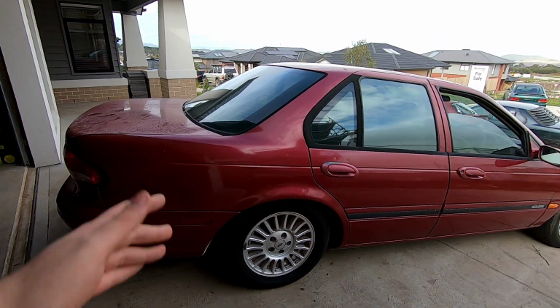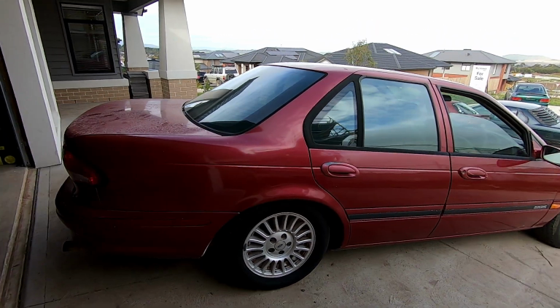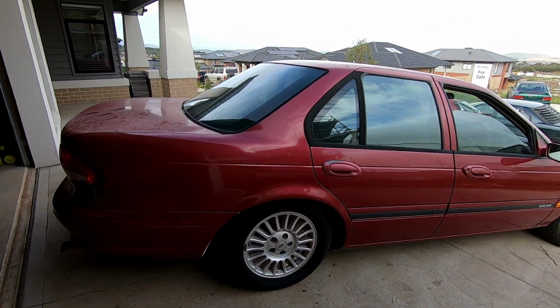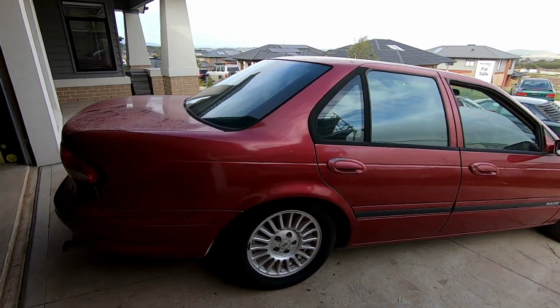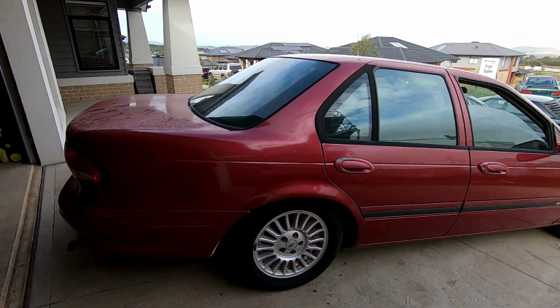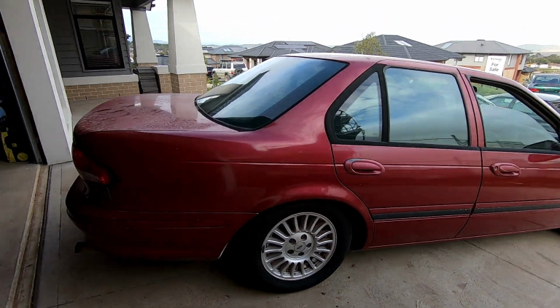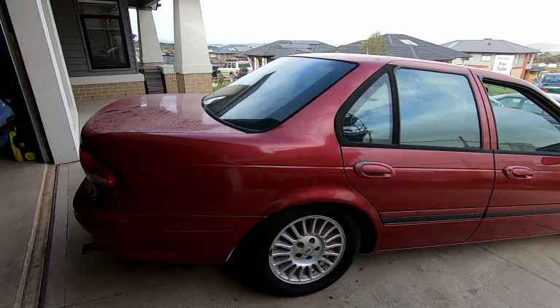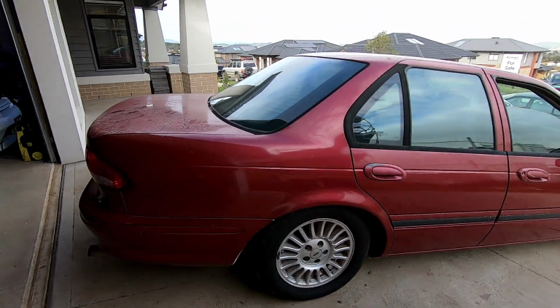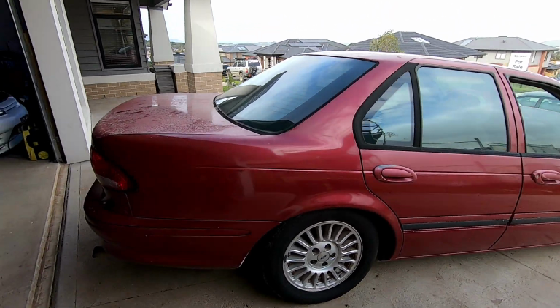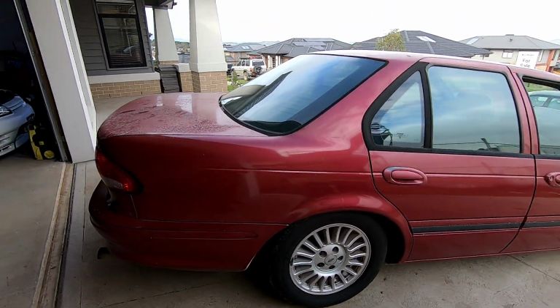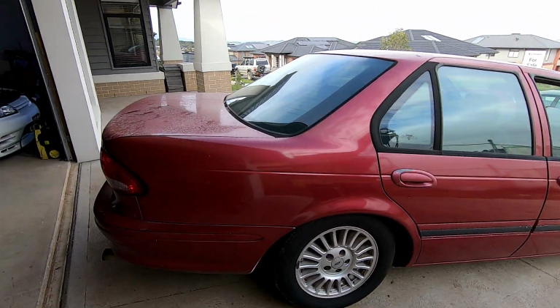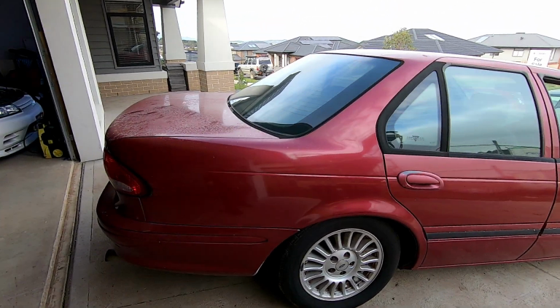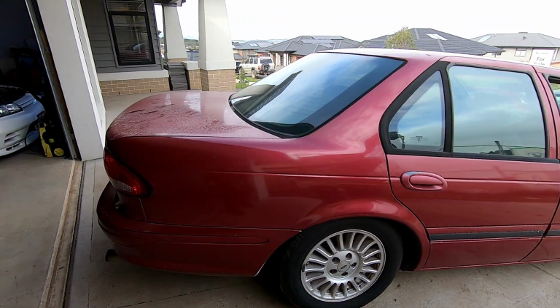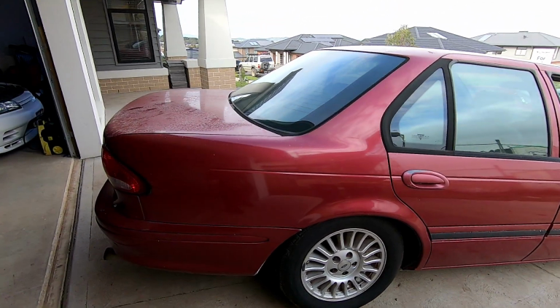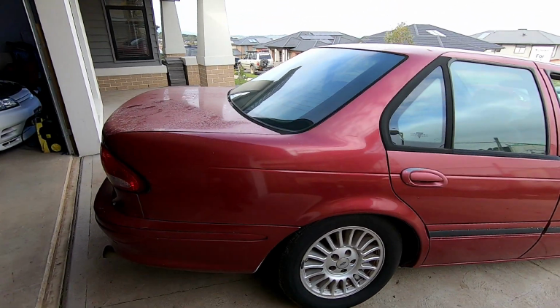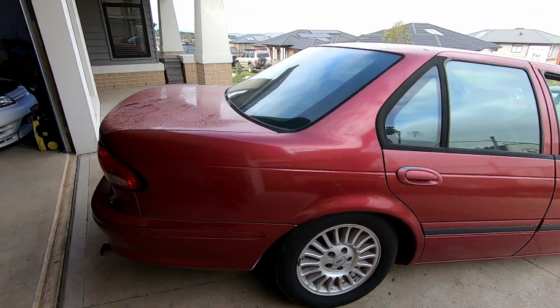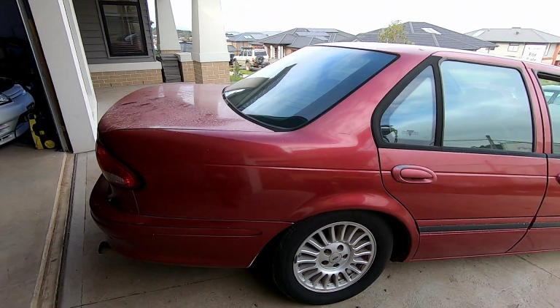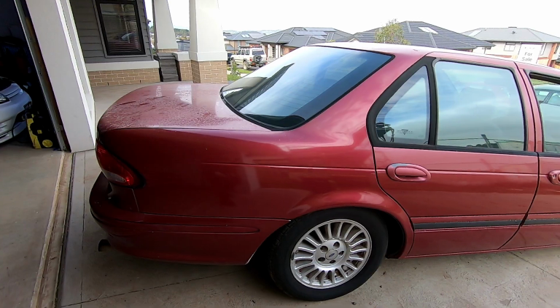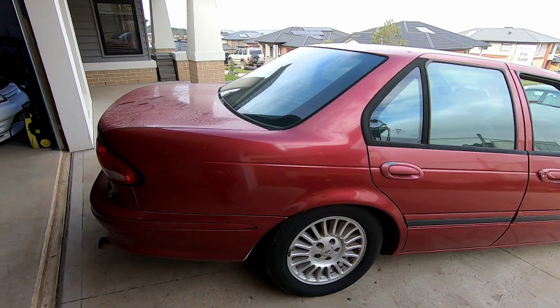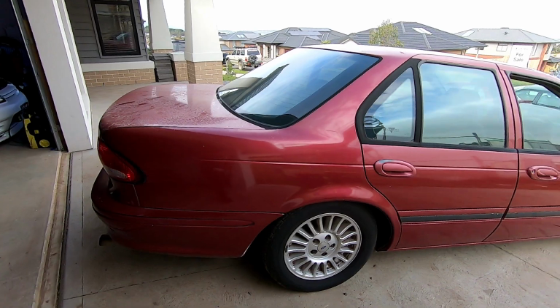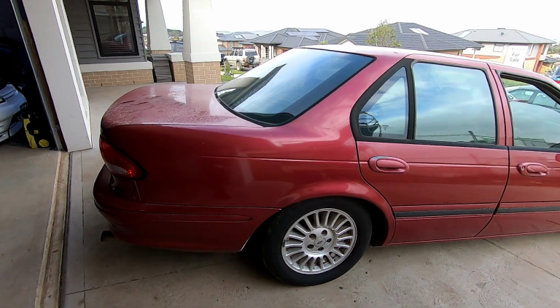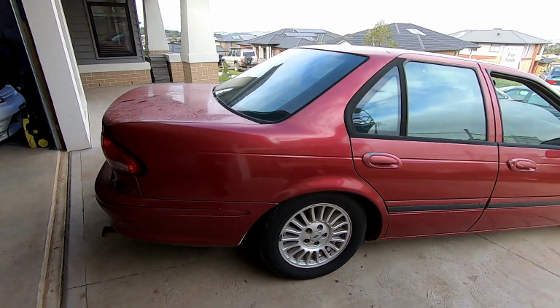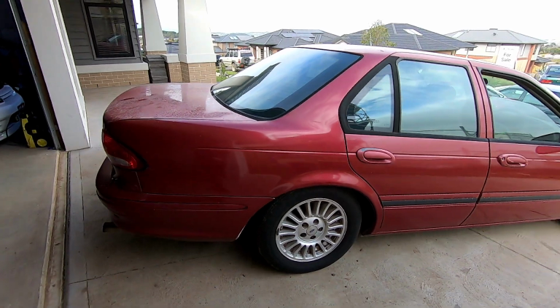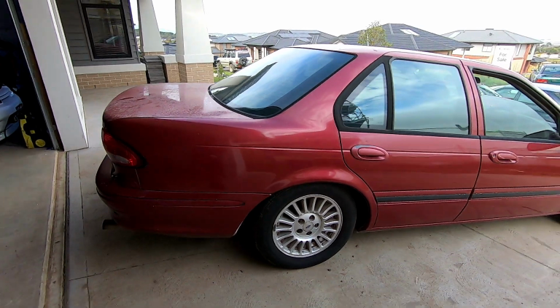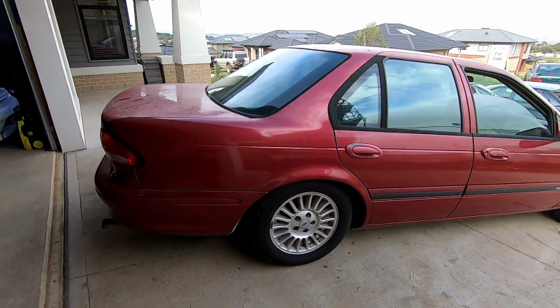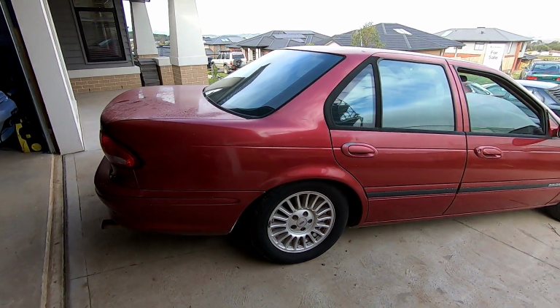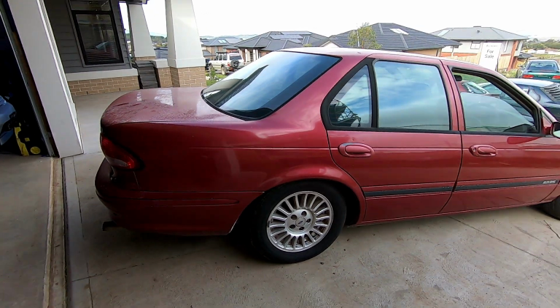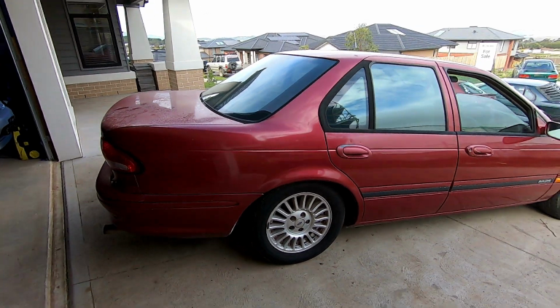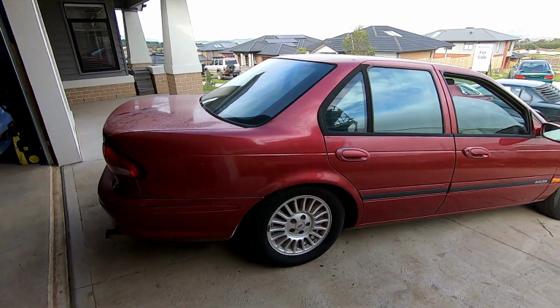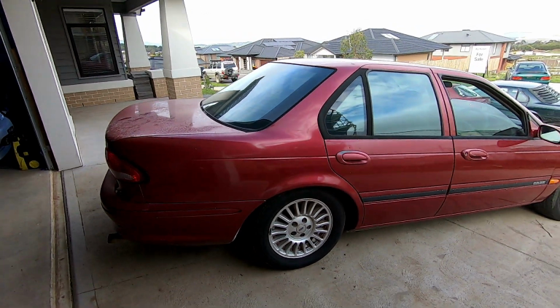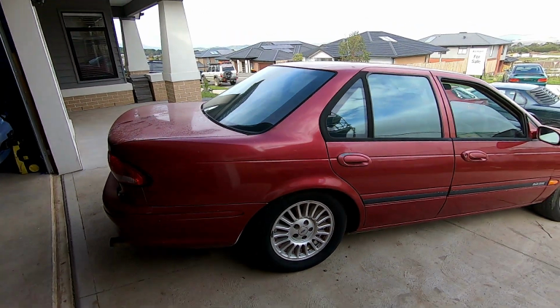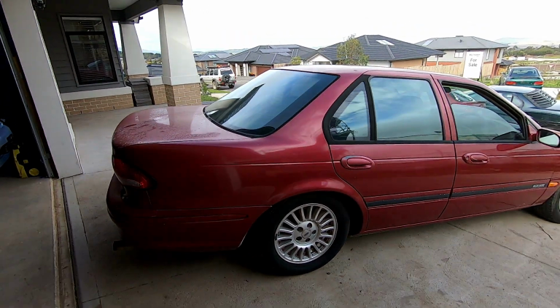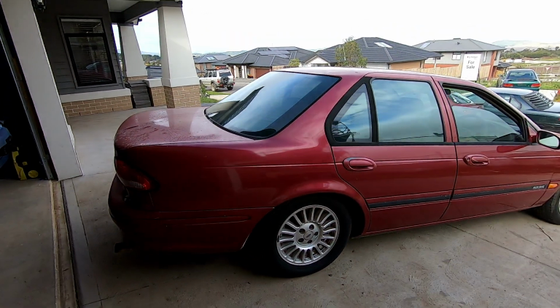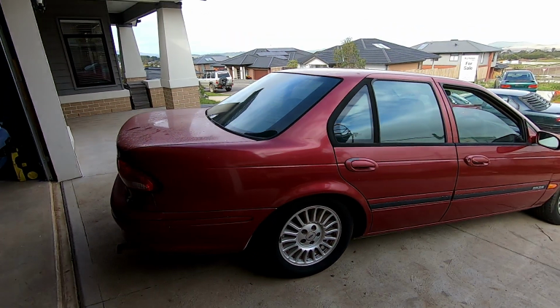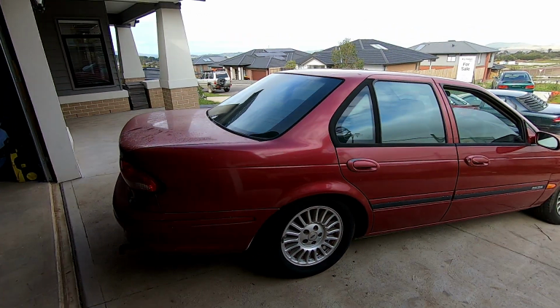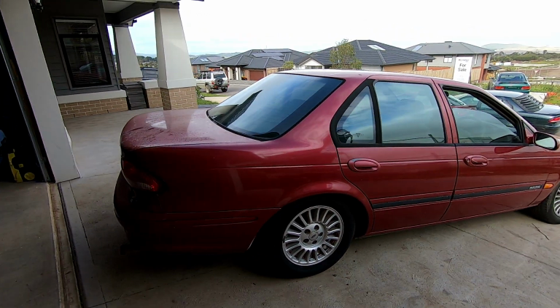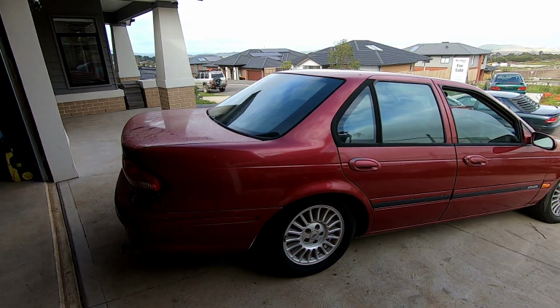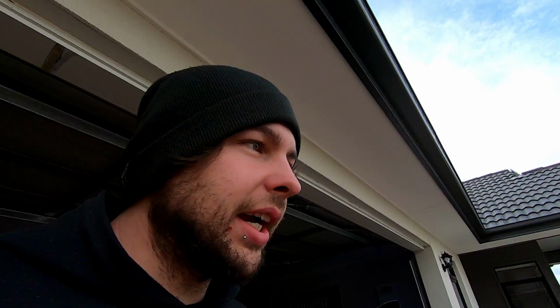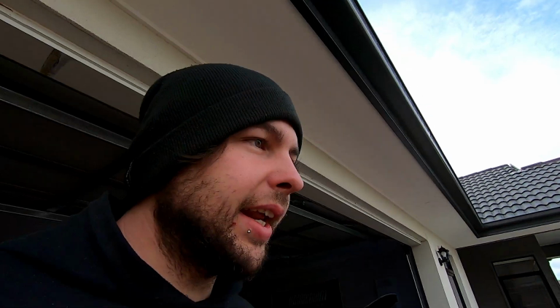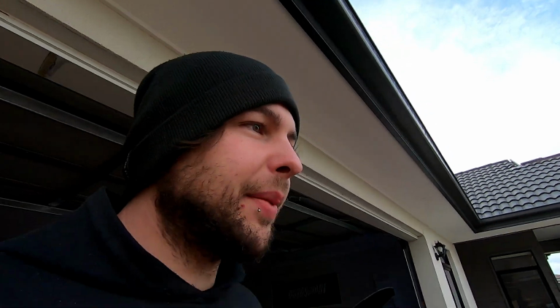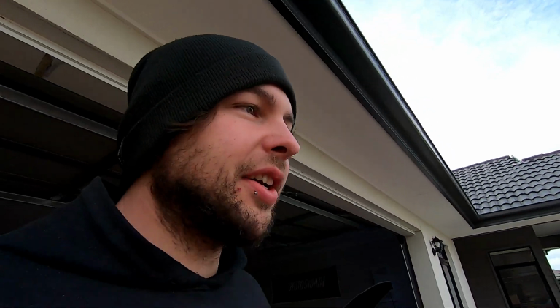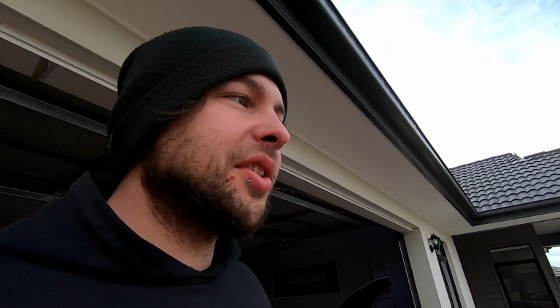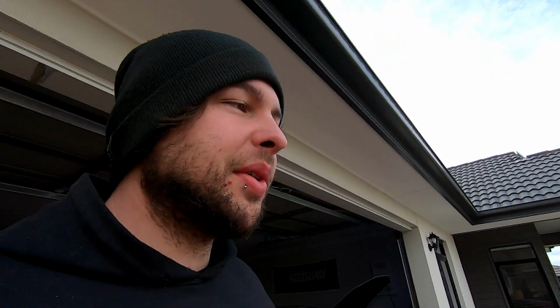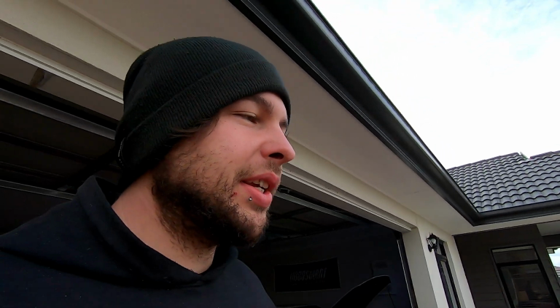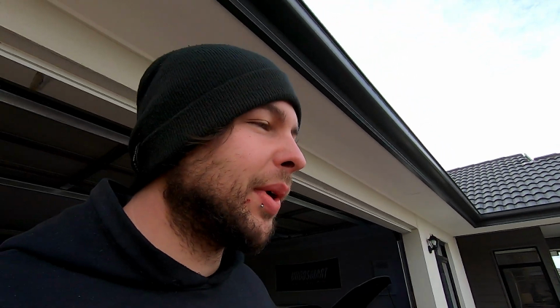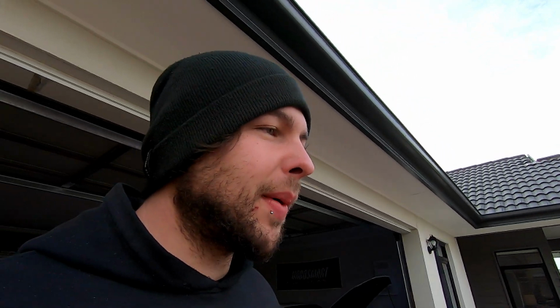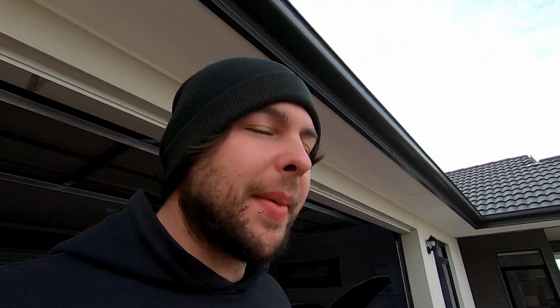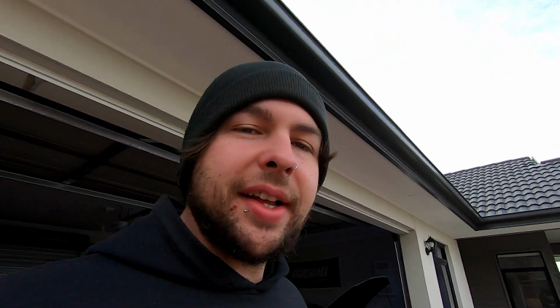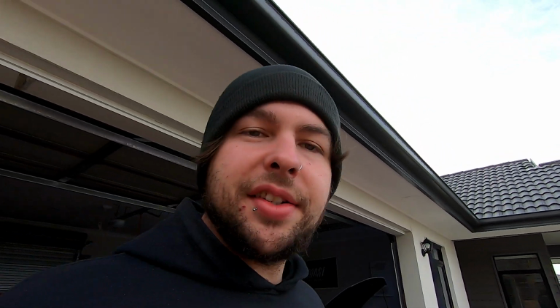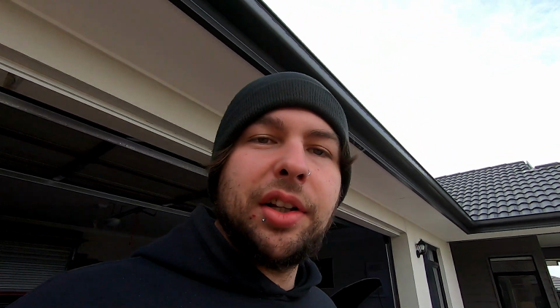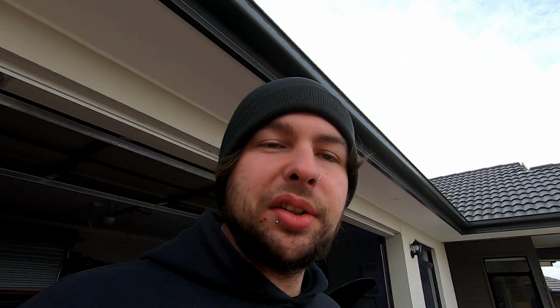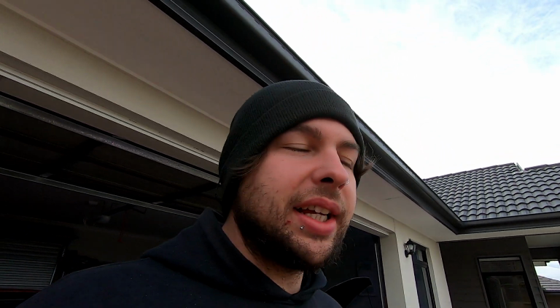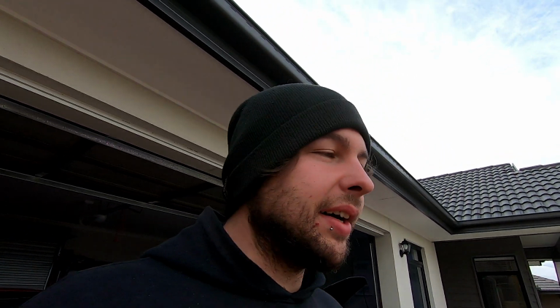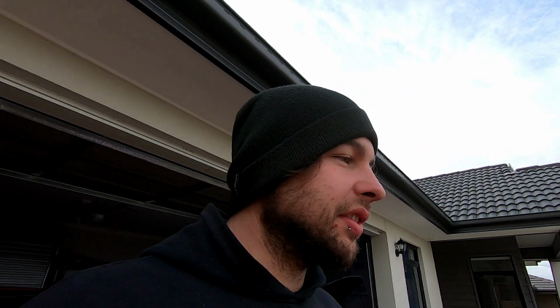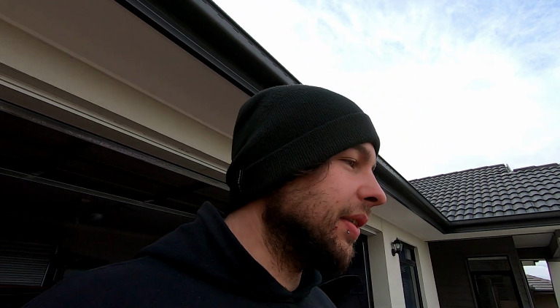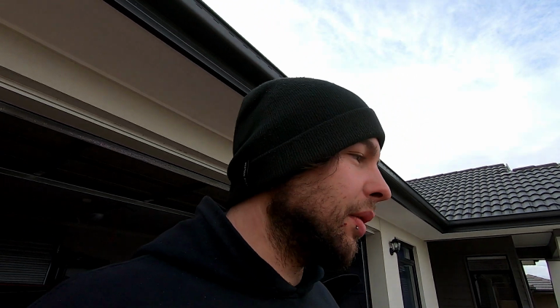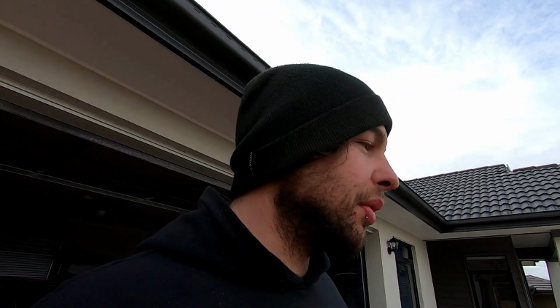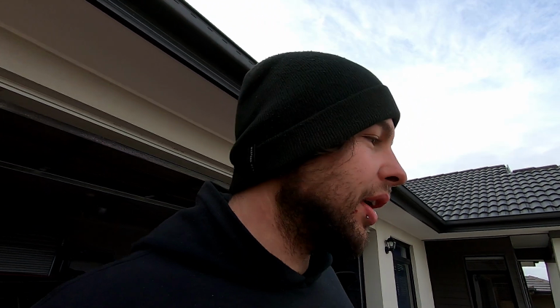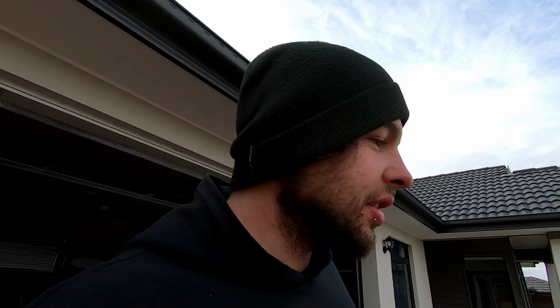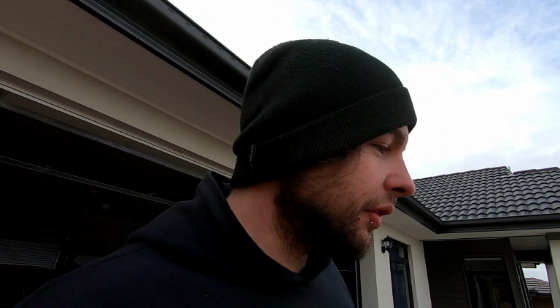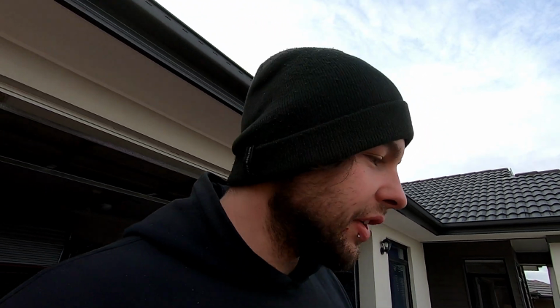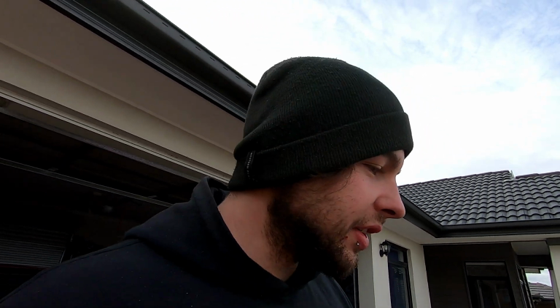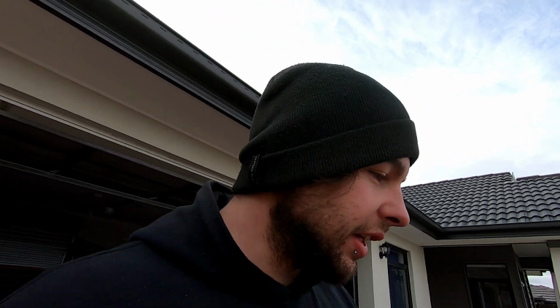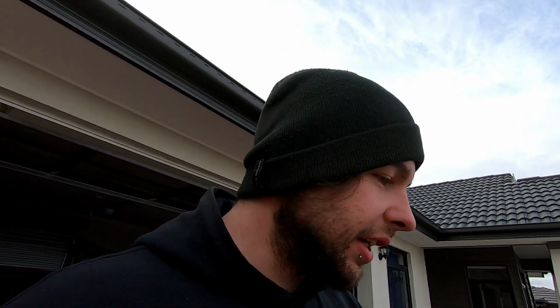One of my mates reached out to me and said that he really wants it for a drift build. So I ended up selling it to him and, because he's one of my mates, I looked after him on price obviously.